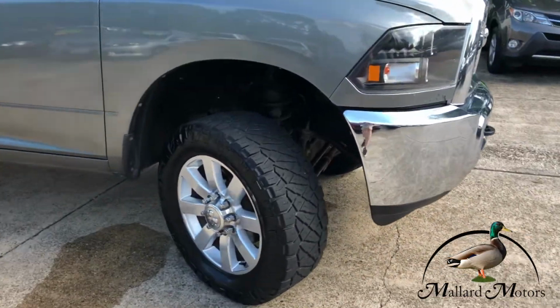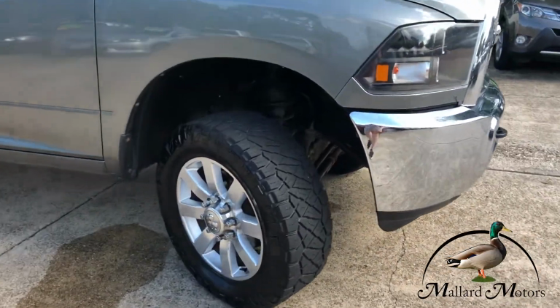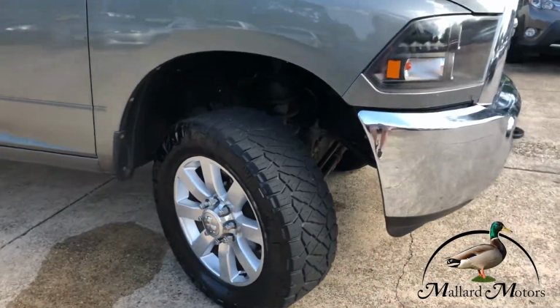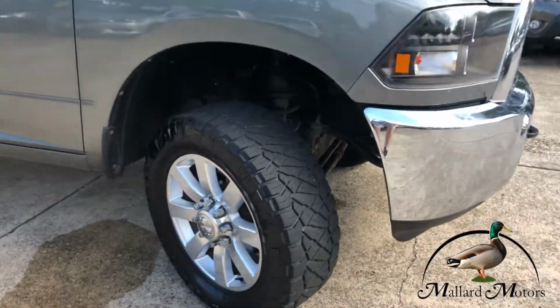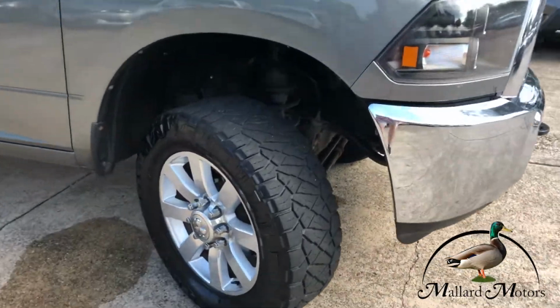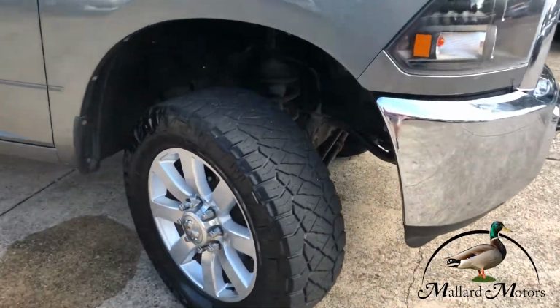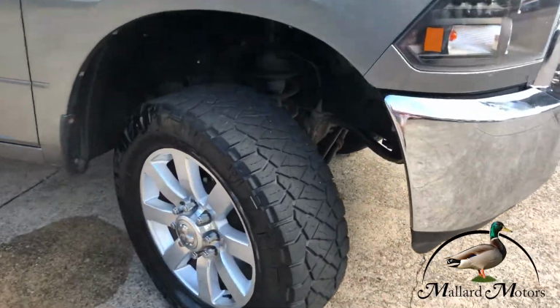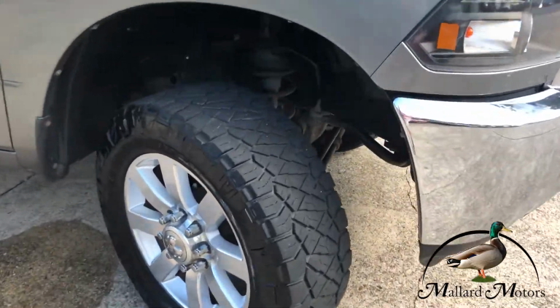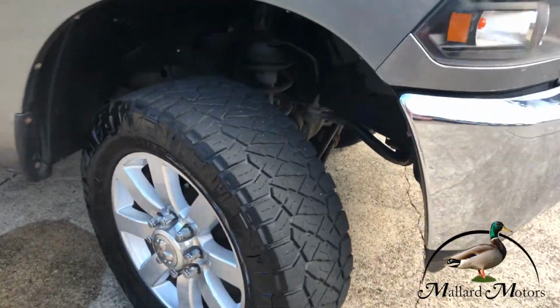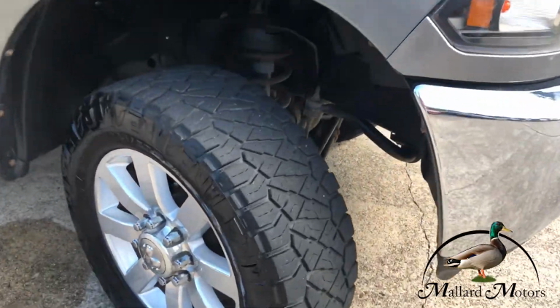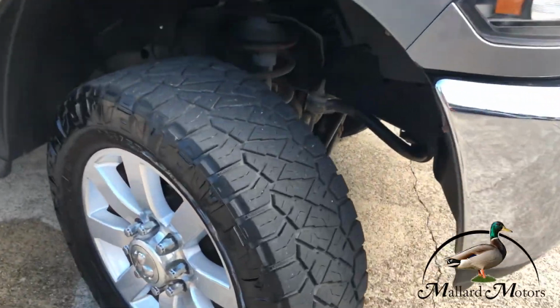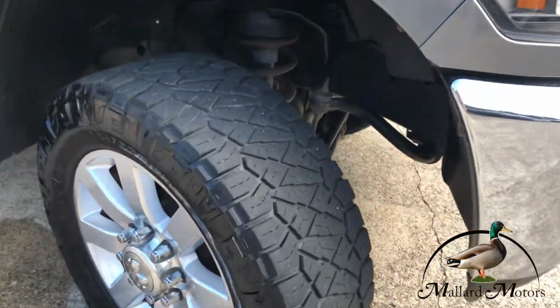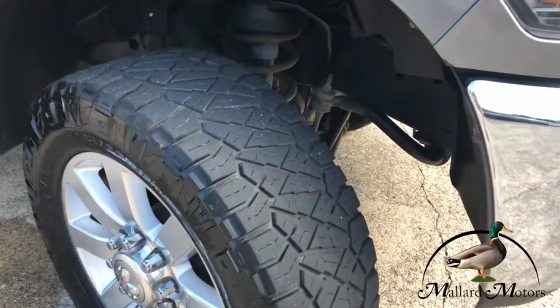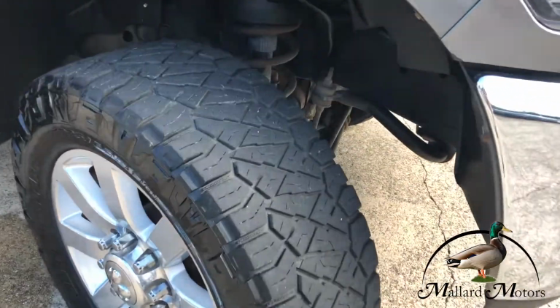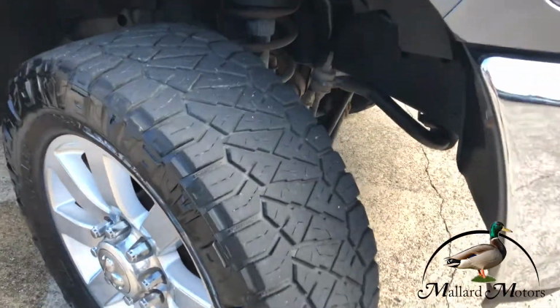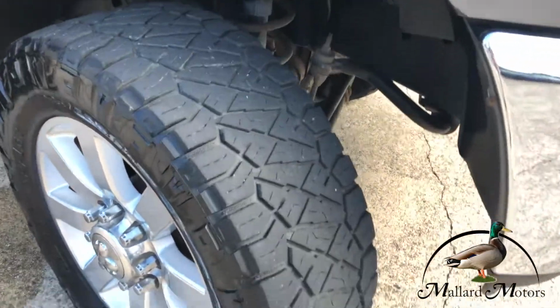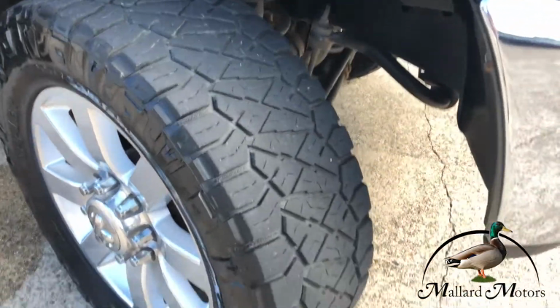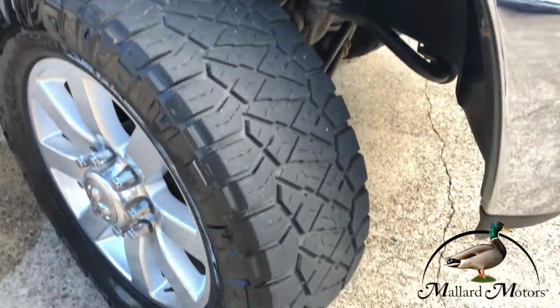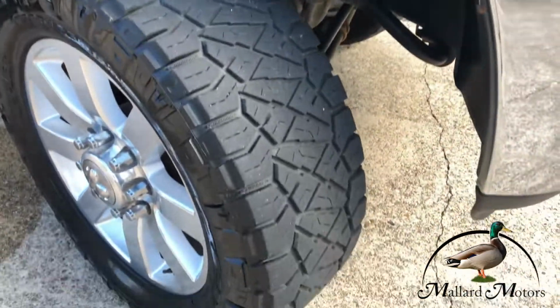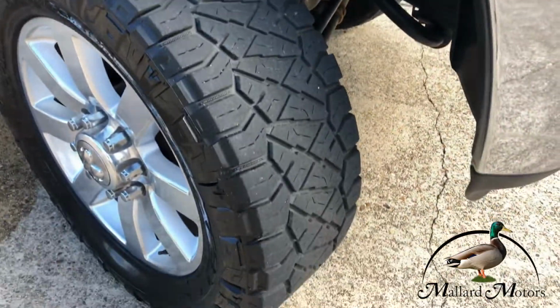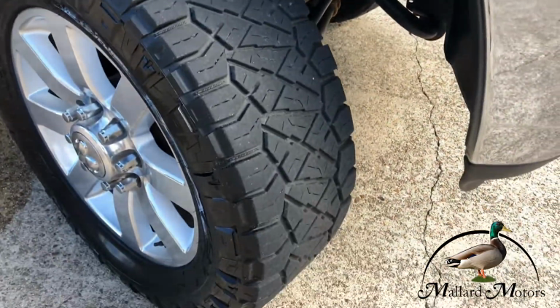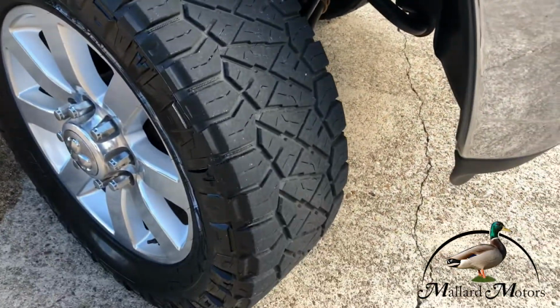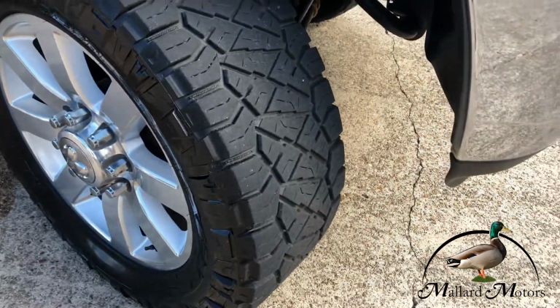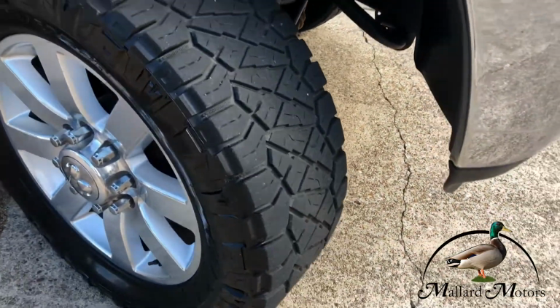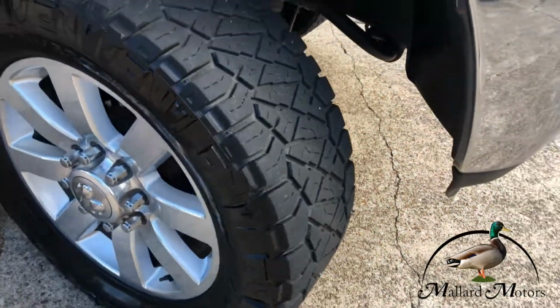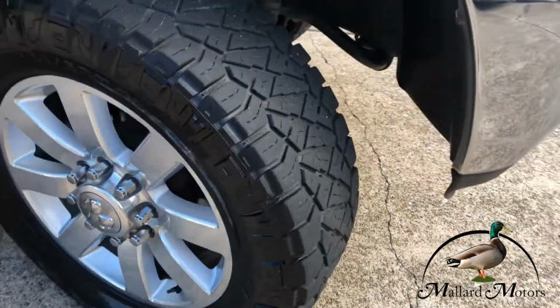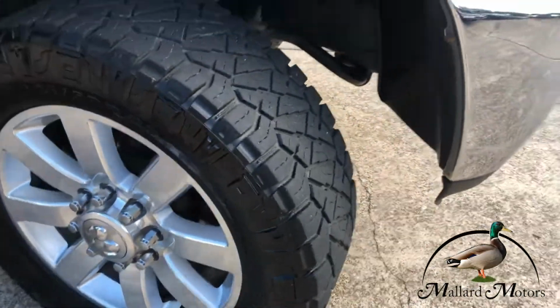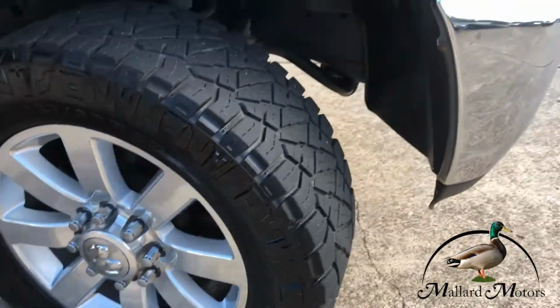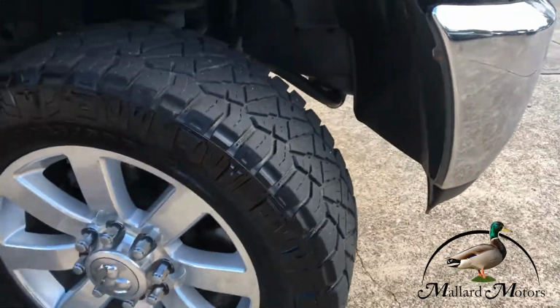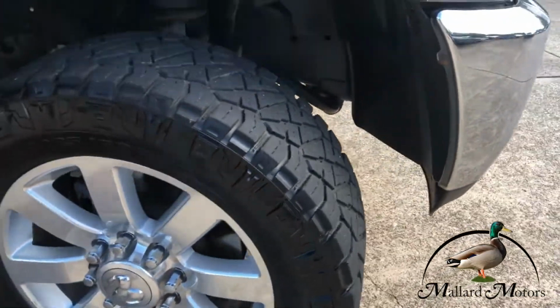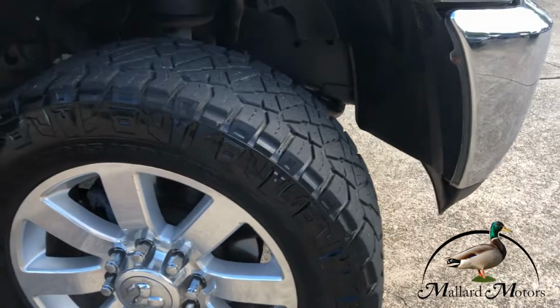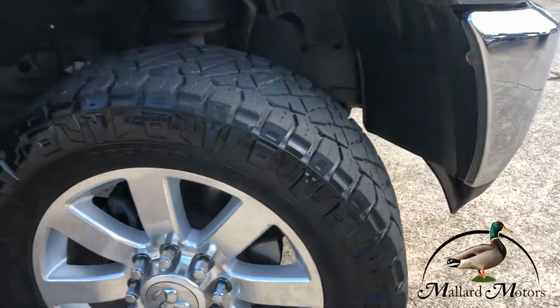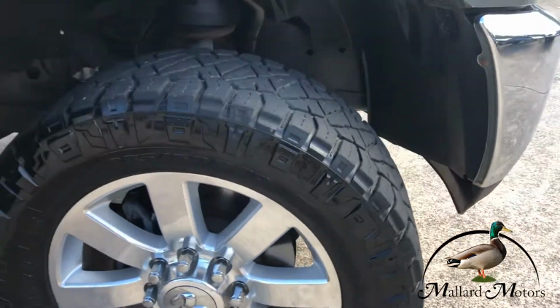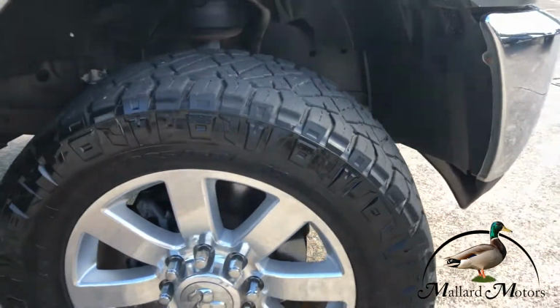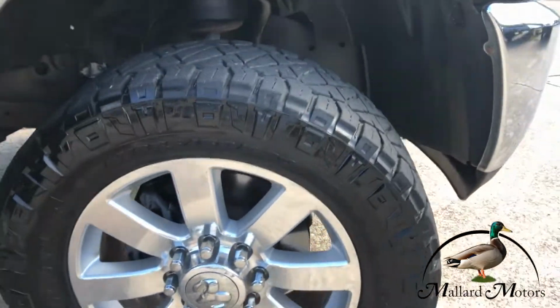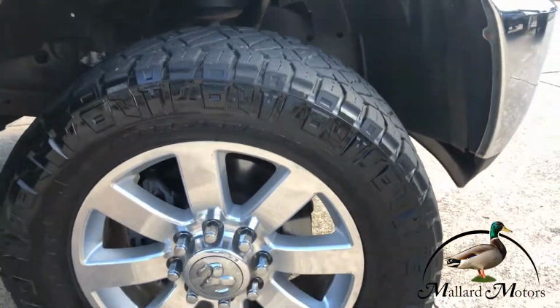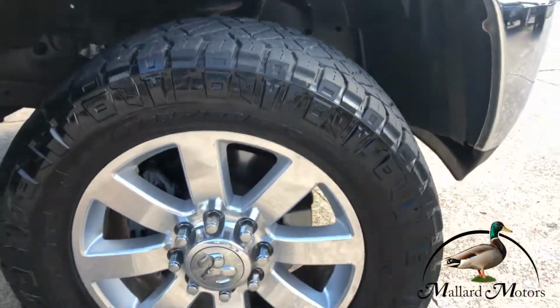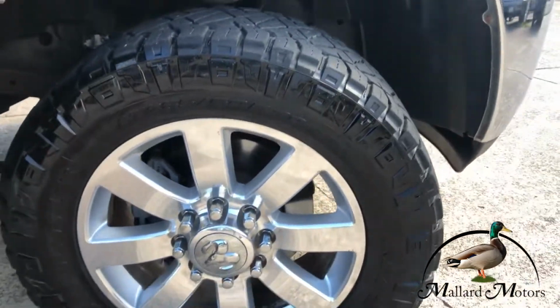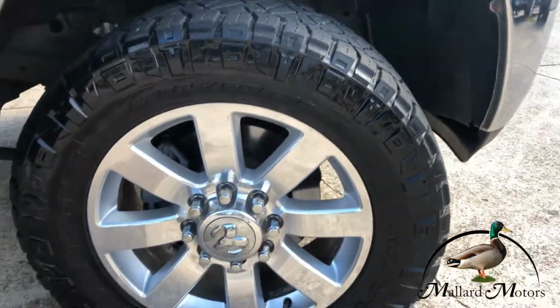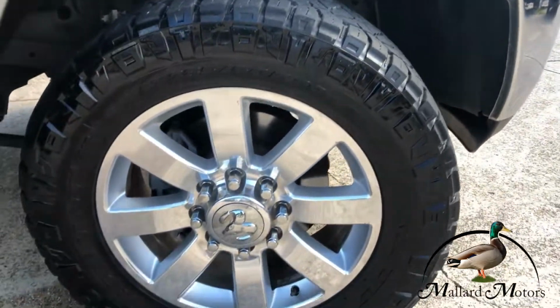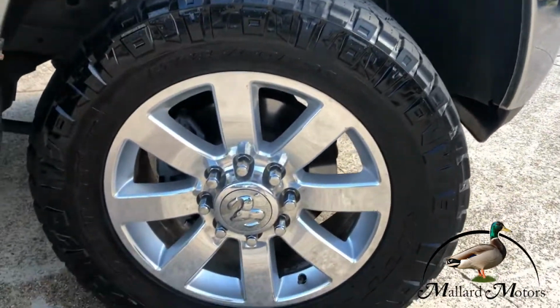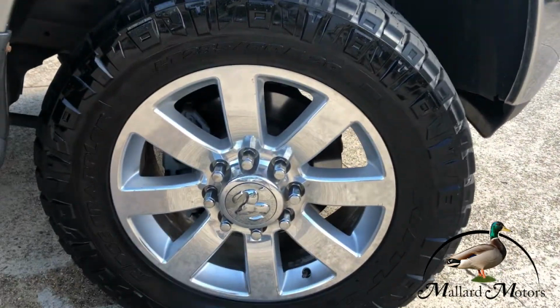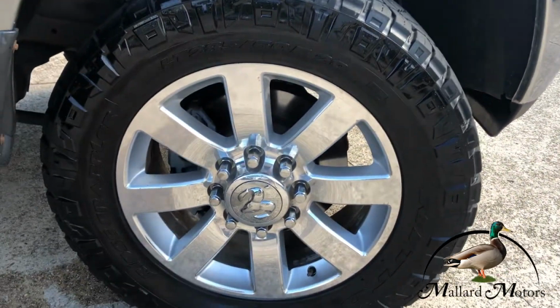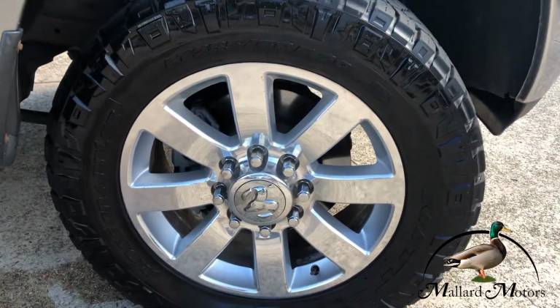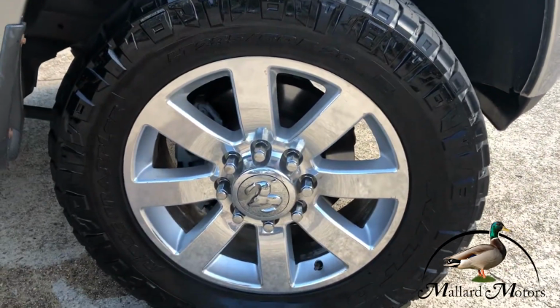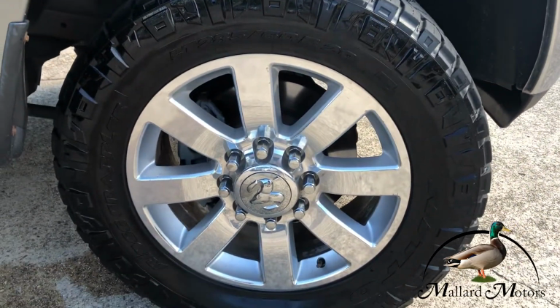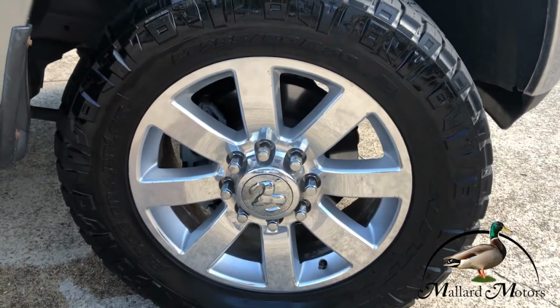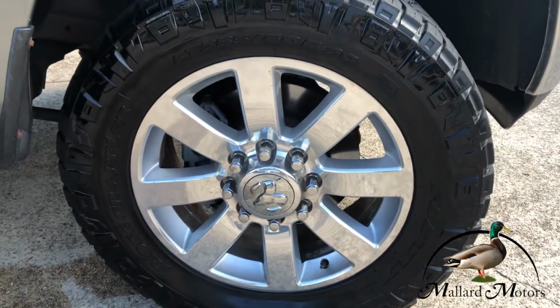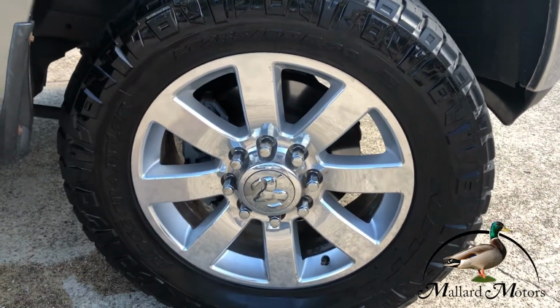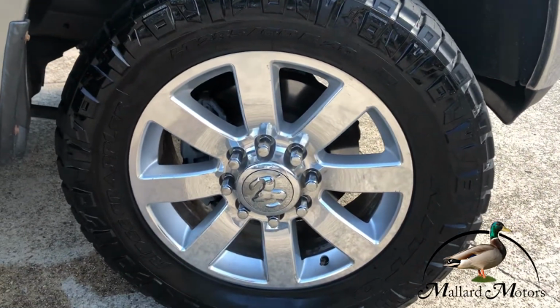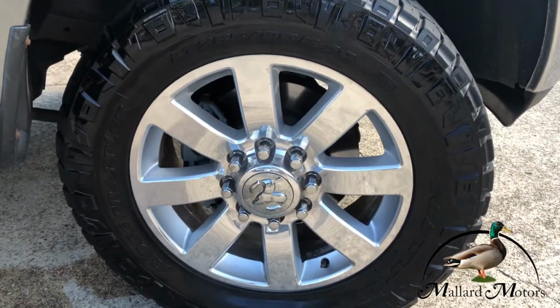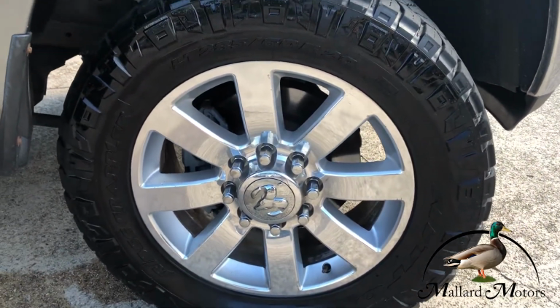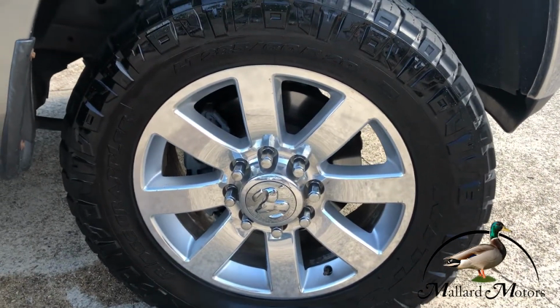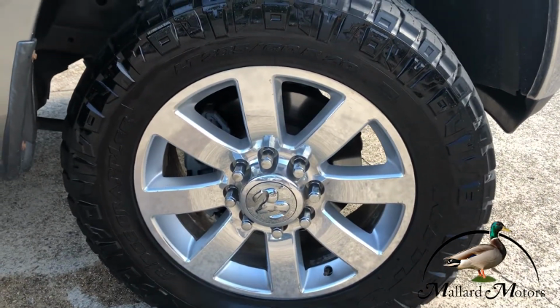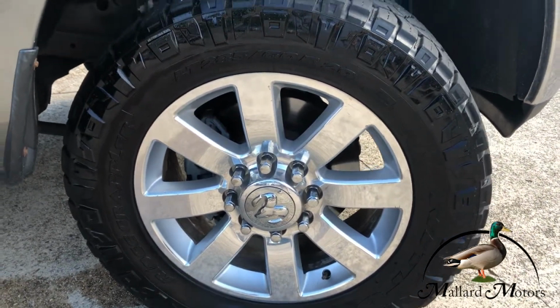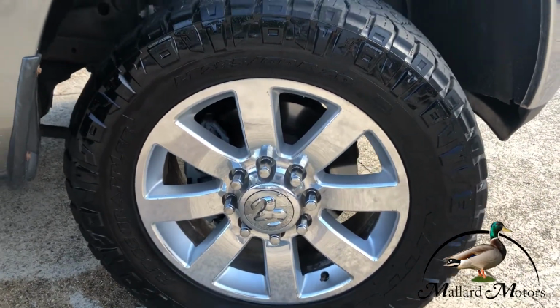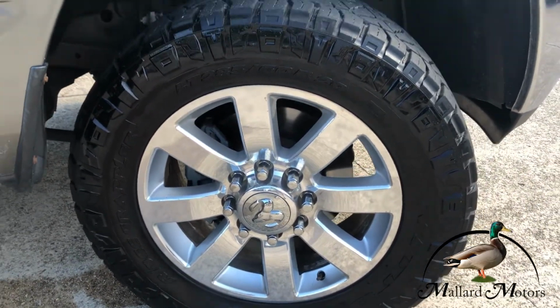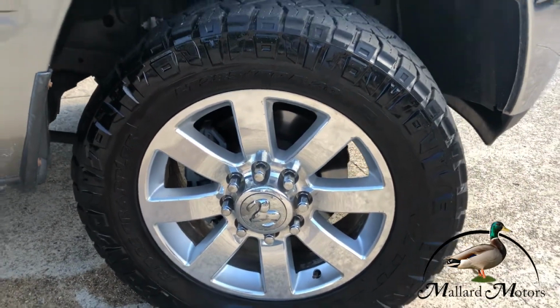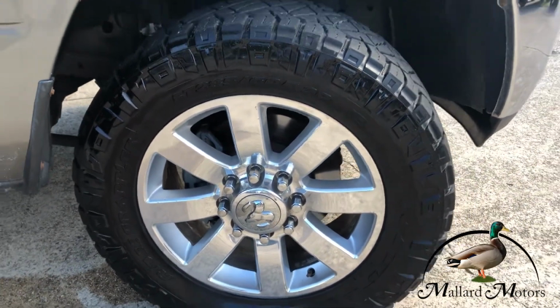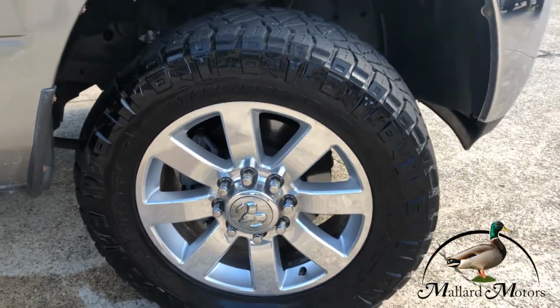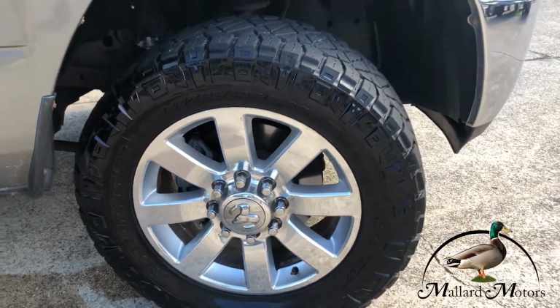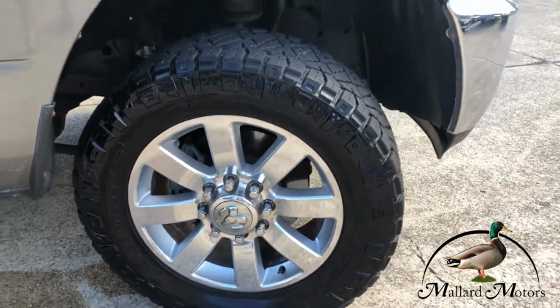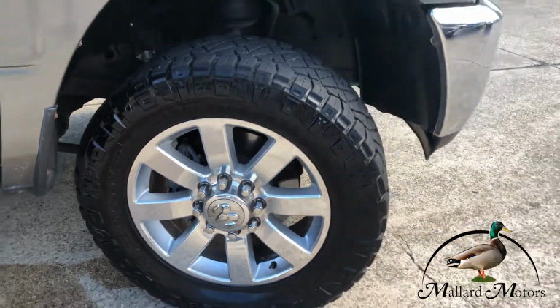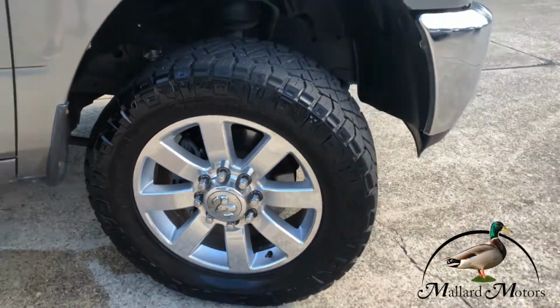Got some good tread left on the tires. We've got 20-inch alloy wheels on there.